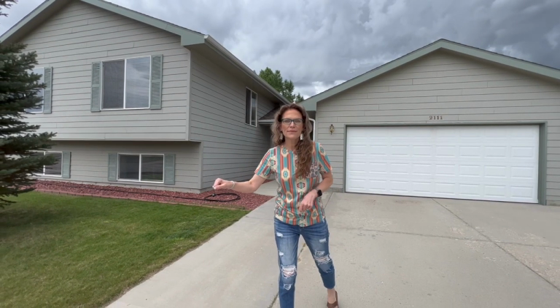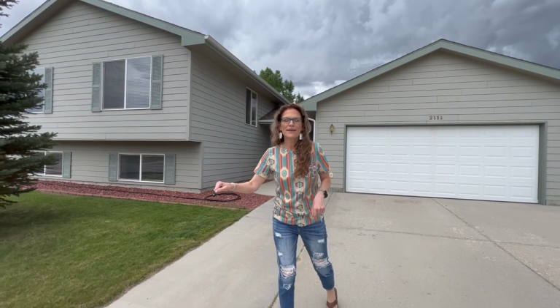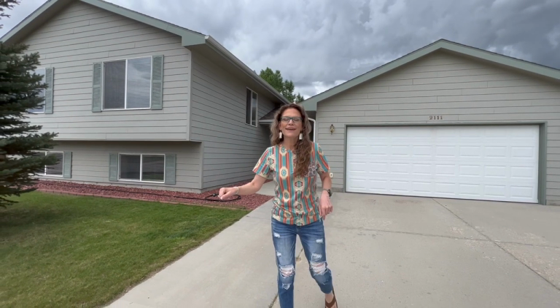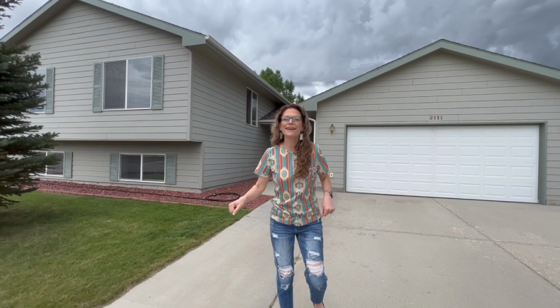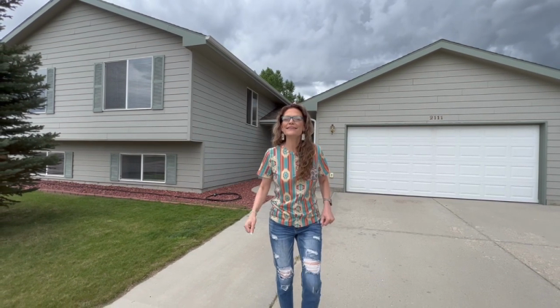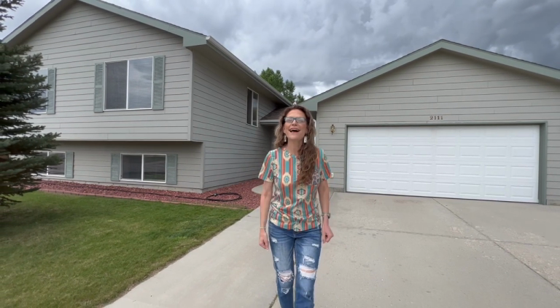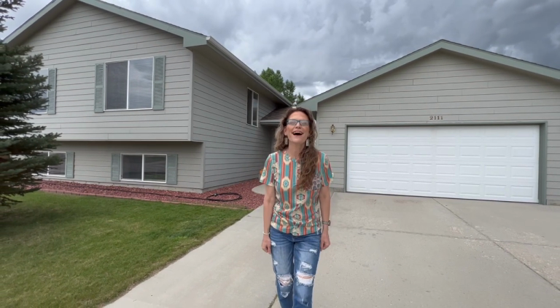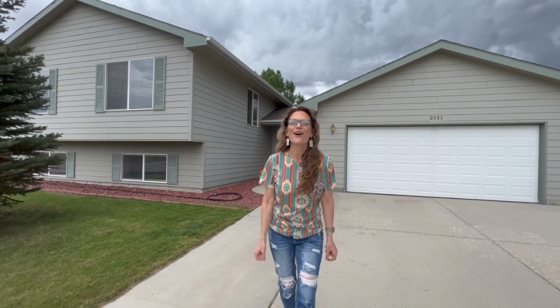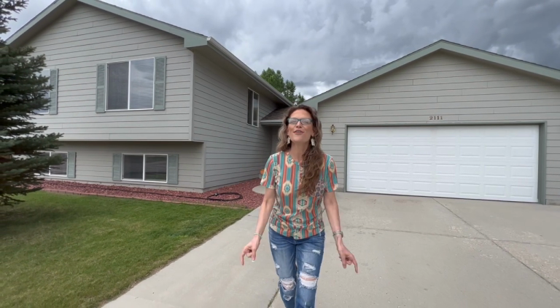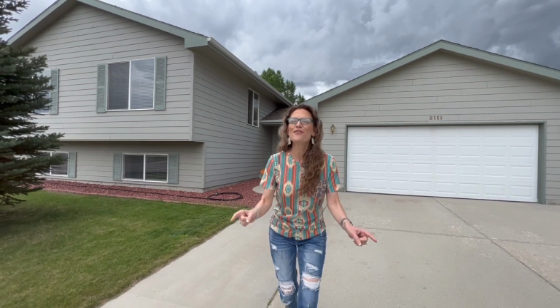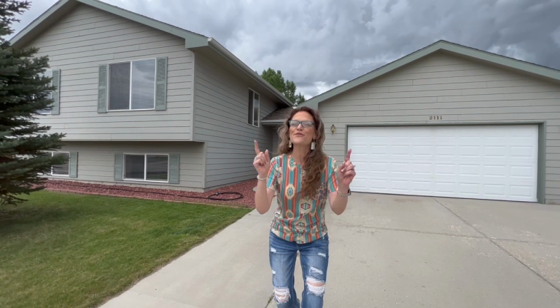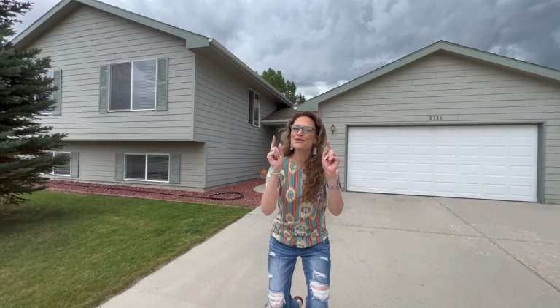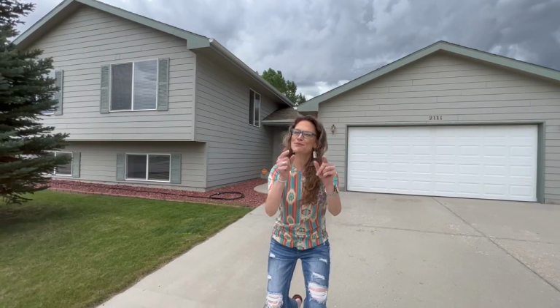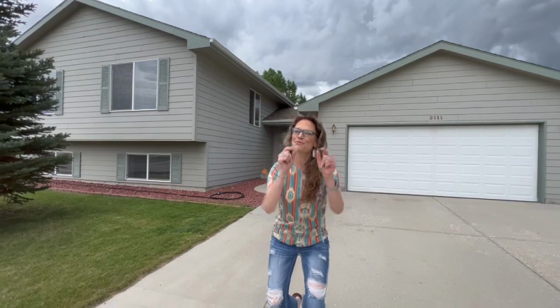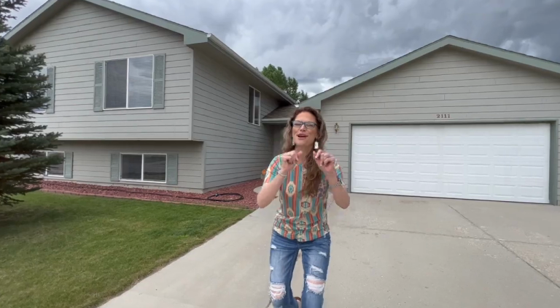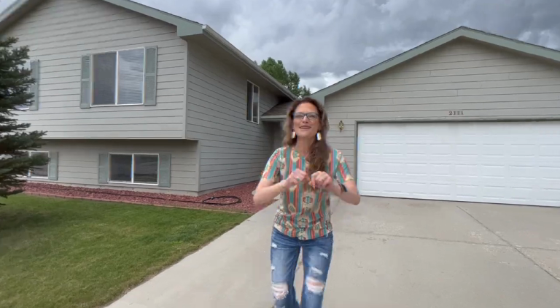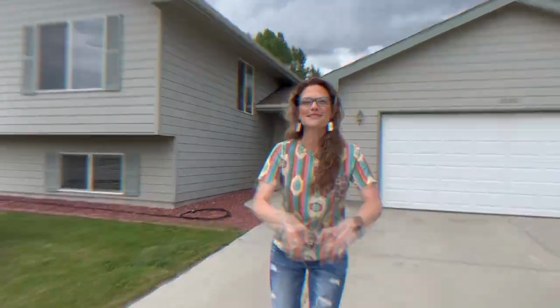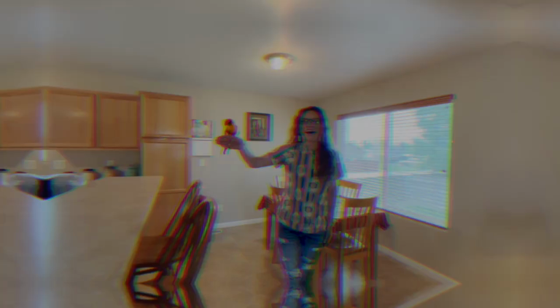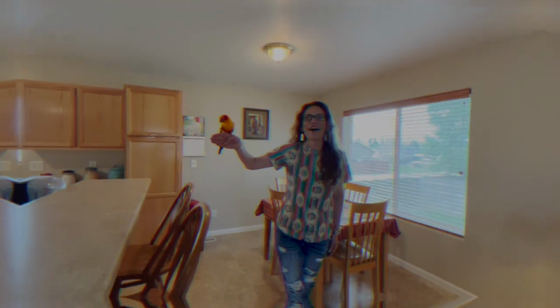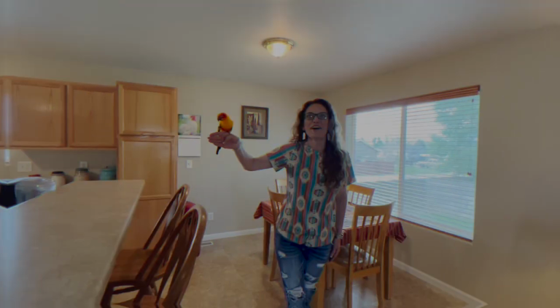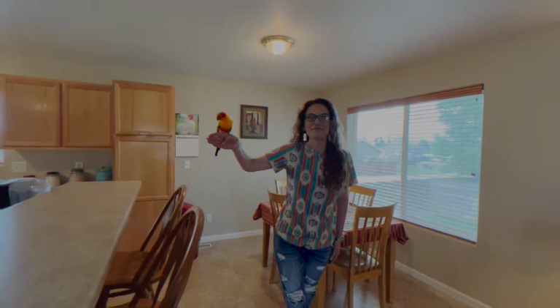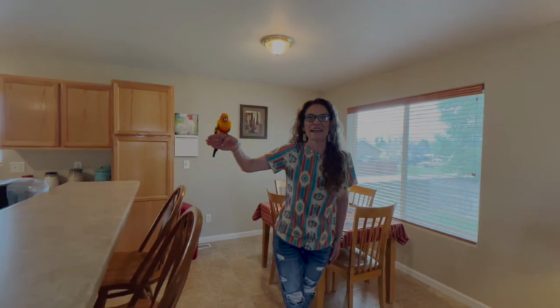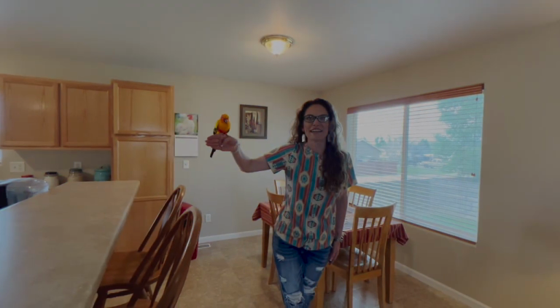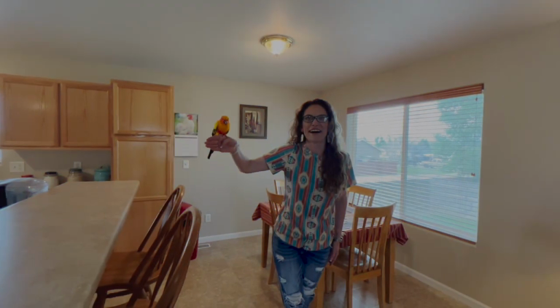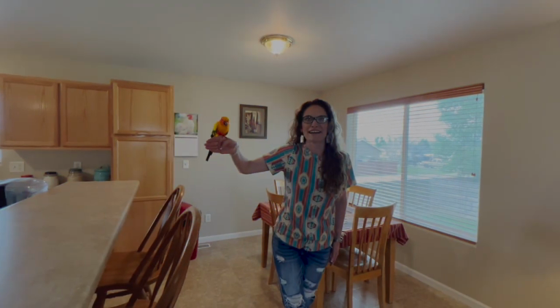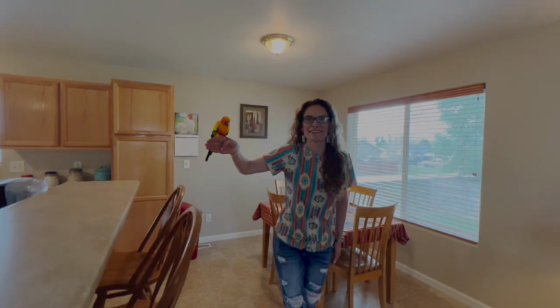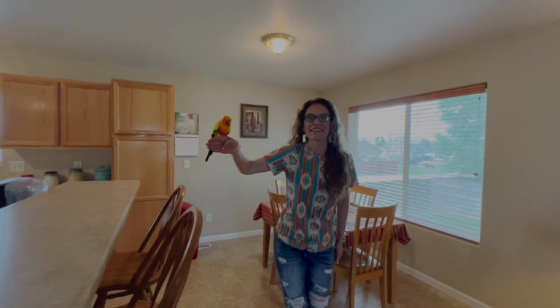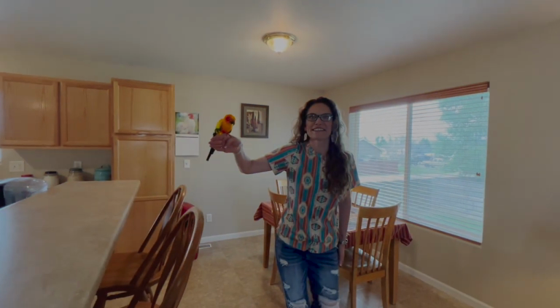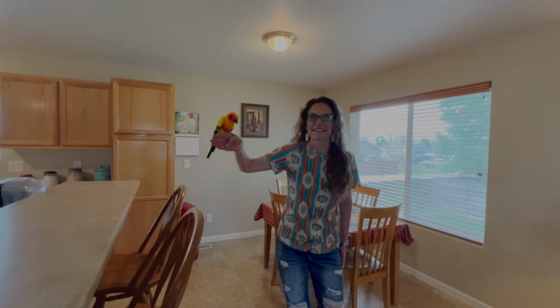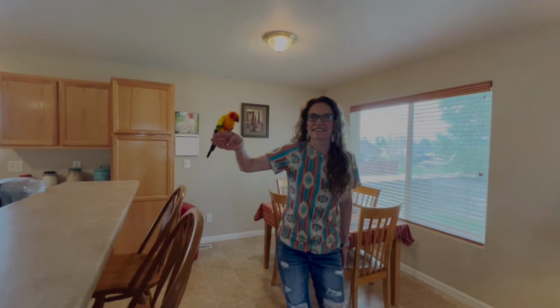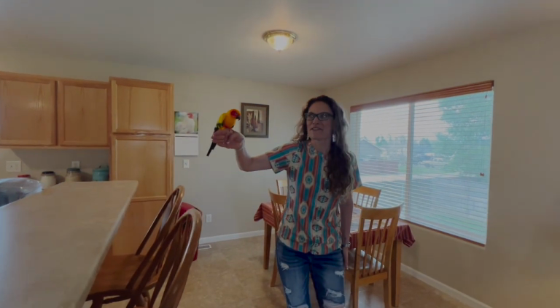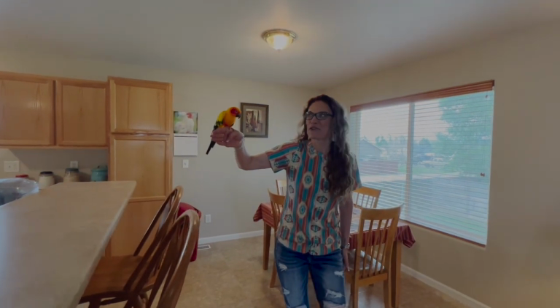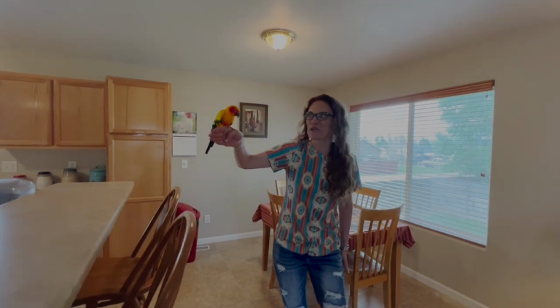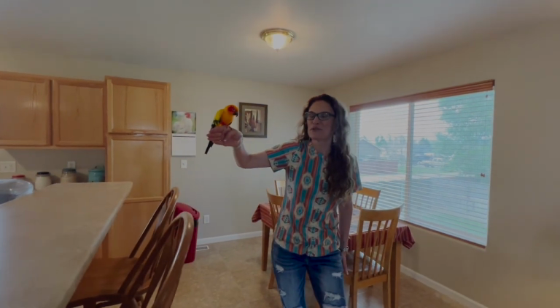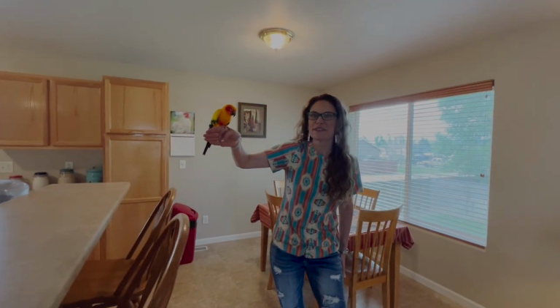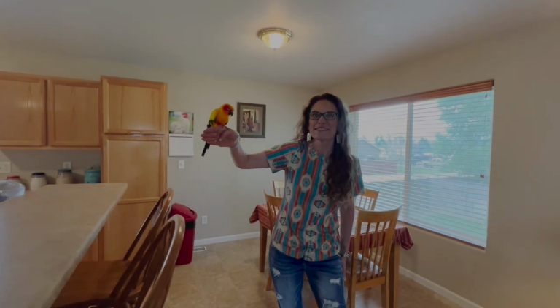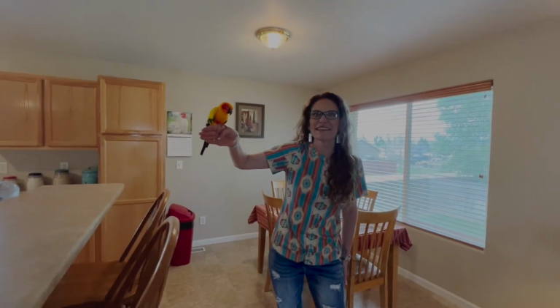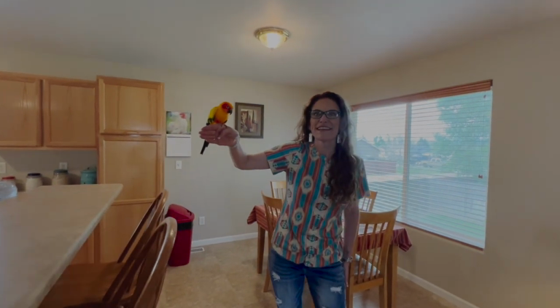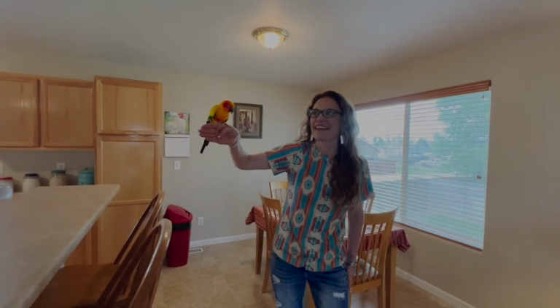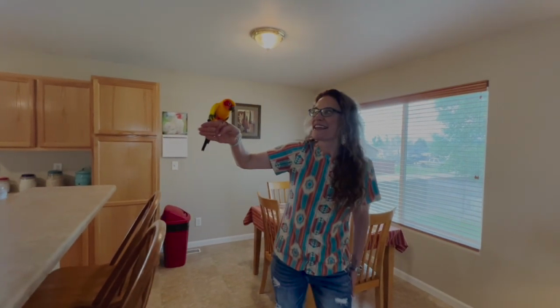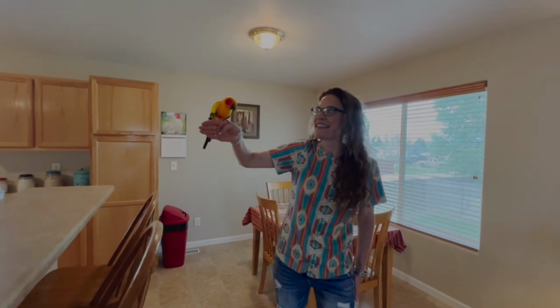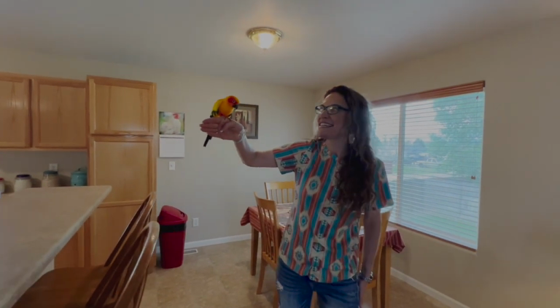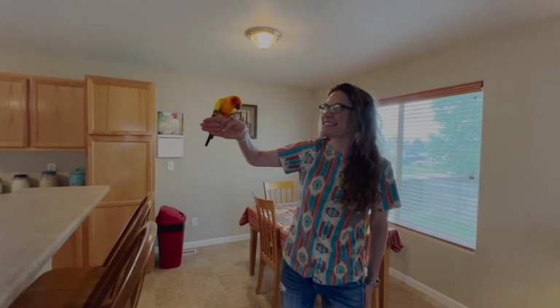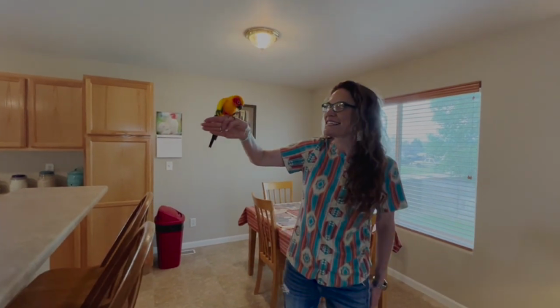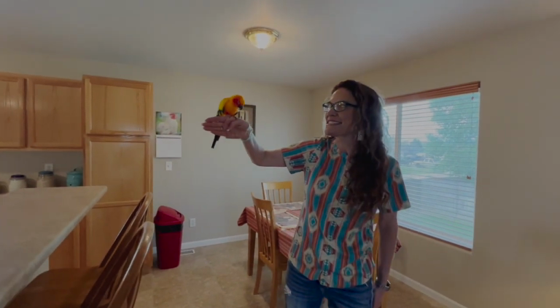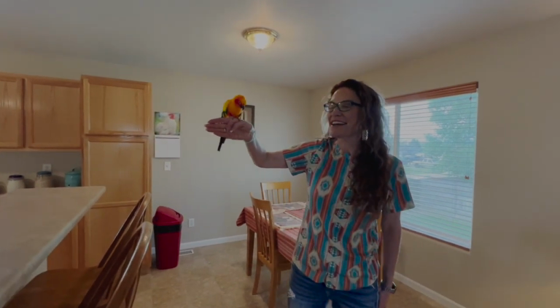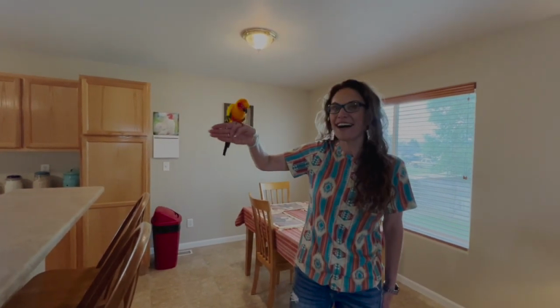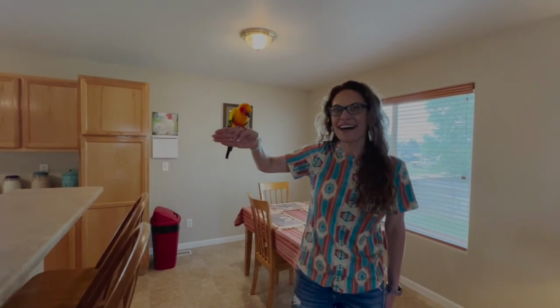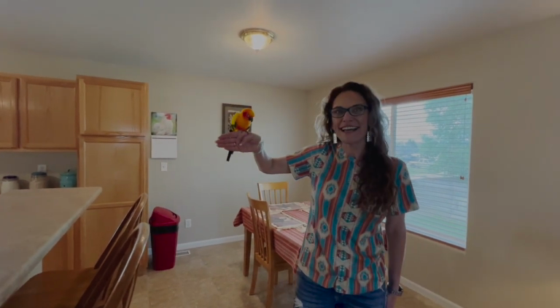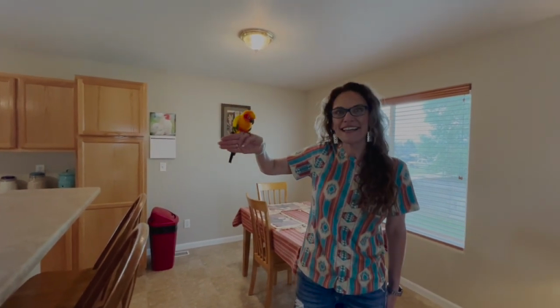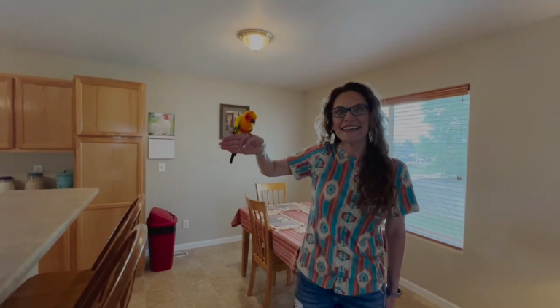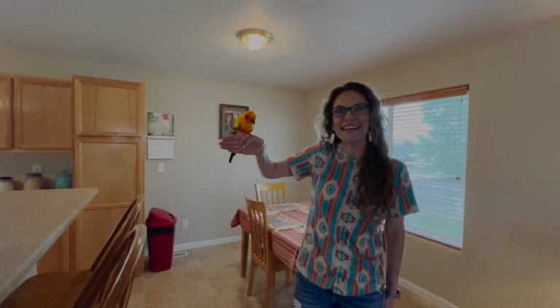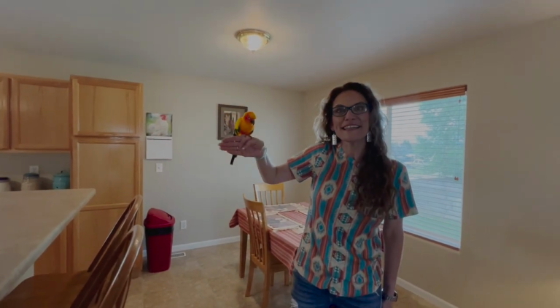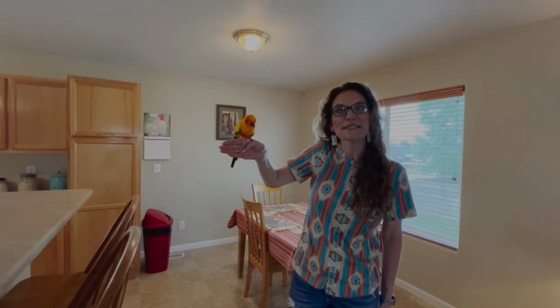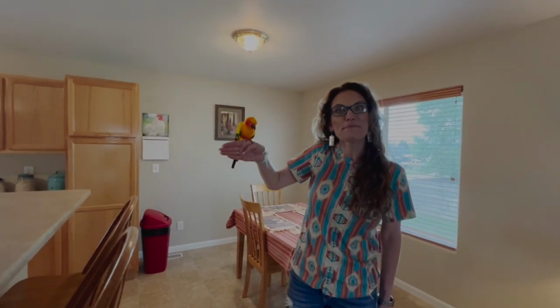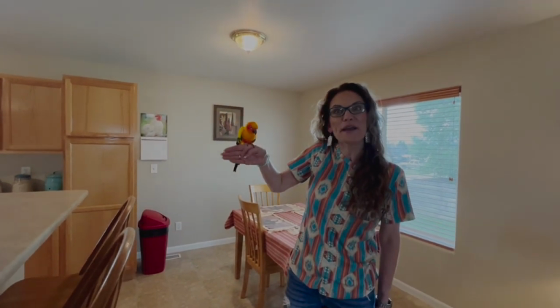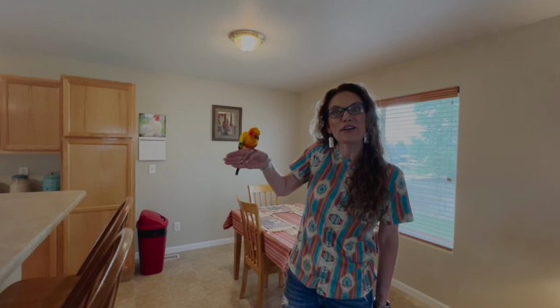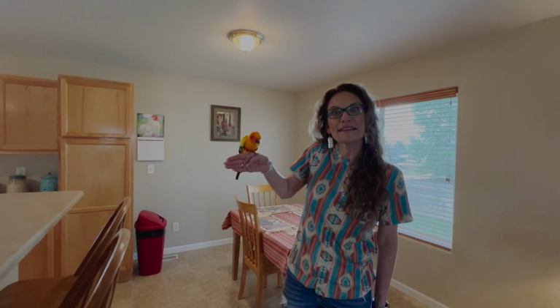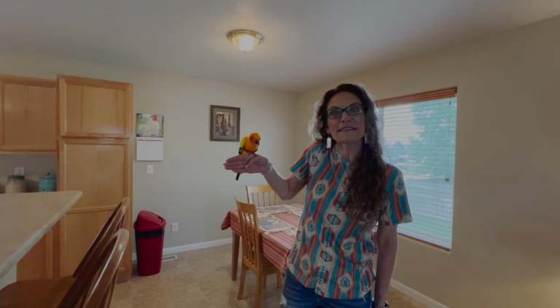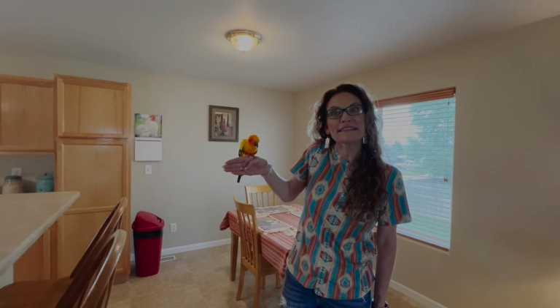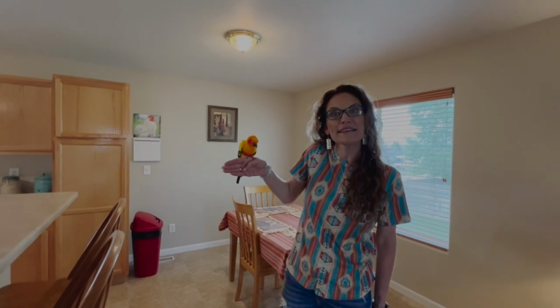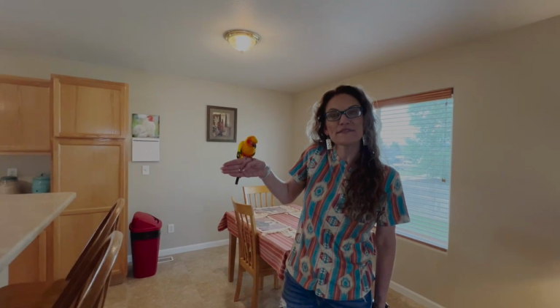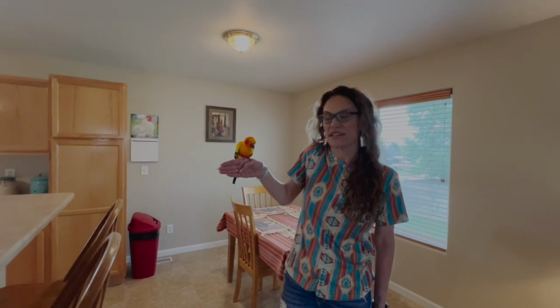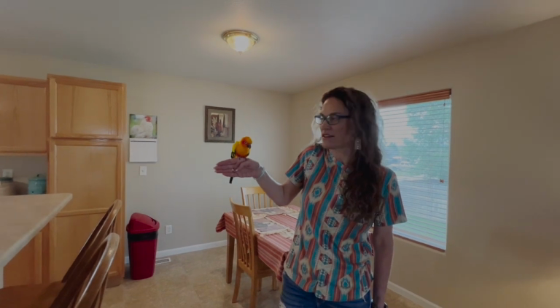And now for the surprise! Oh my gosh, is this the coolest? This is Kai — he is the parrot that lives here.